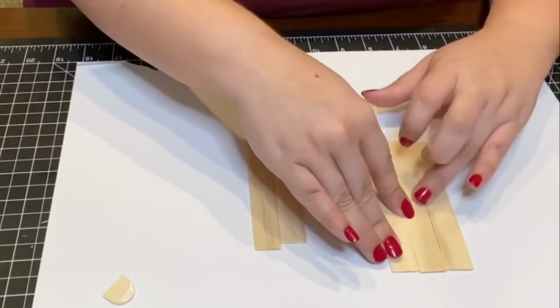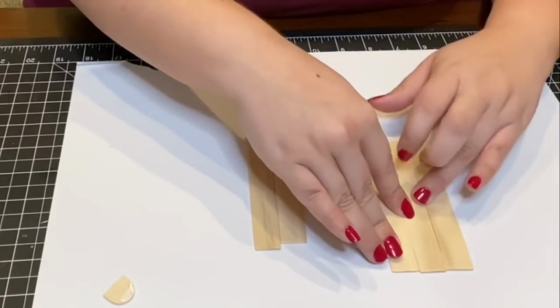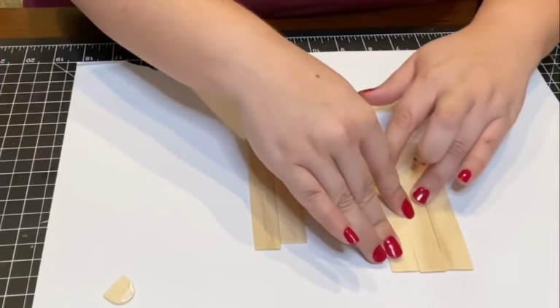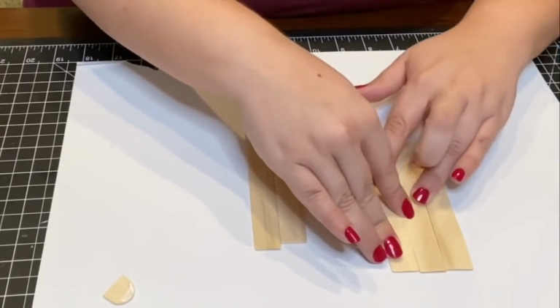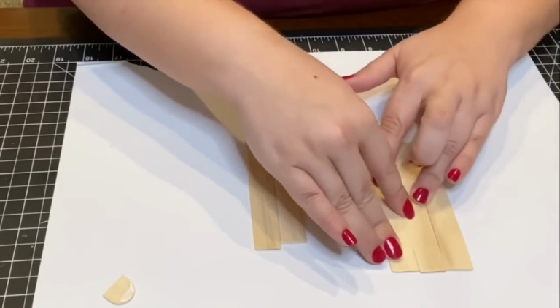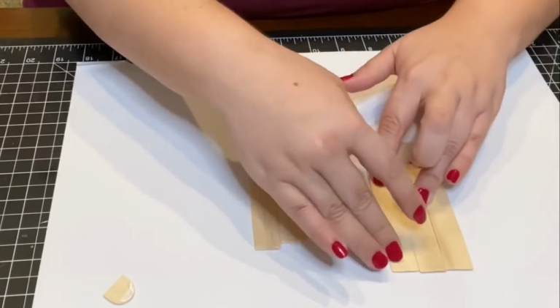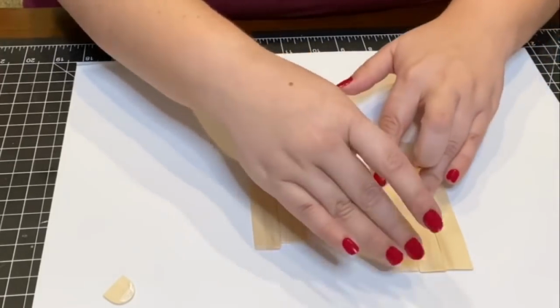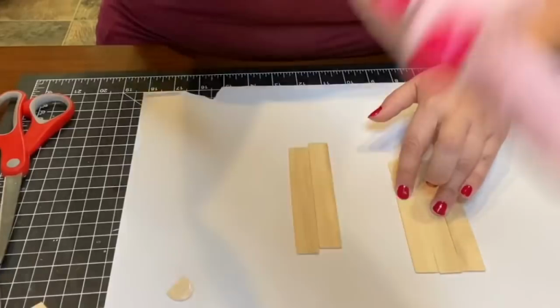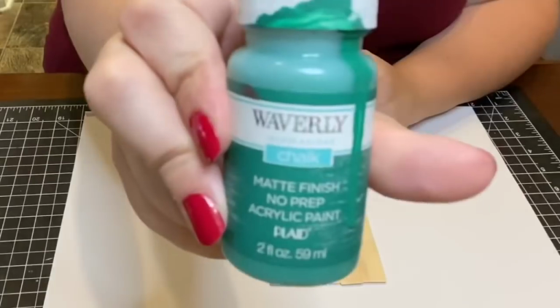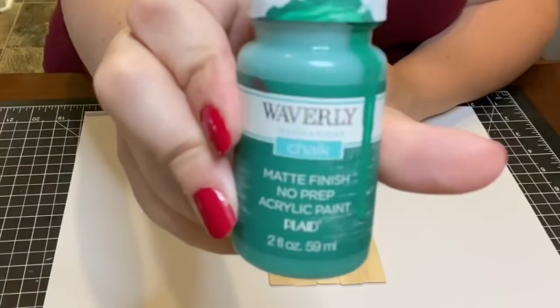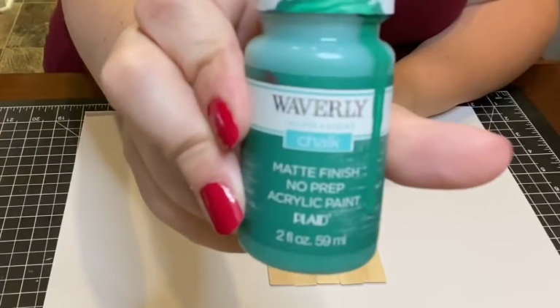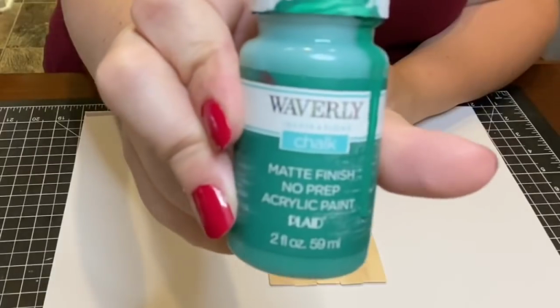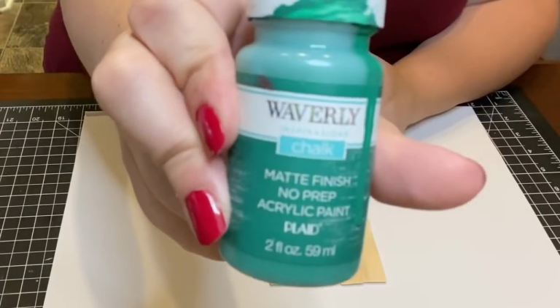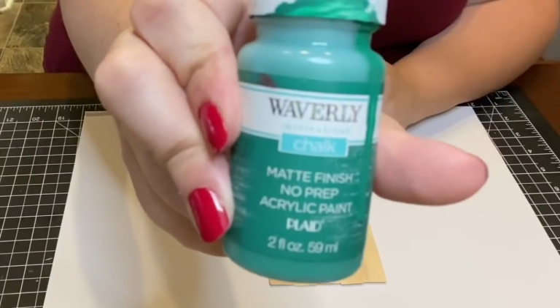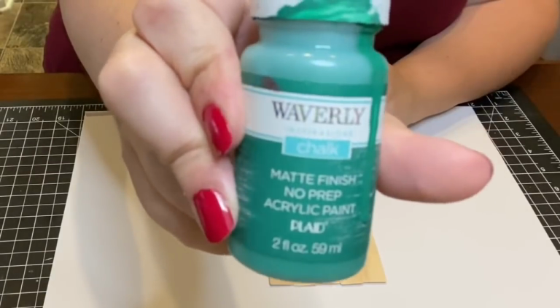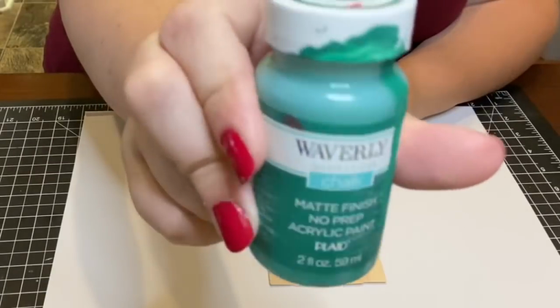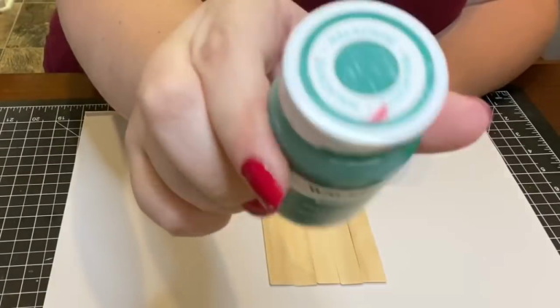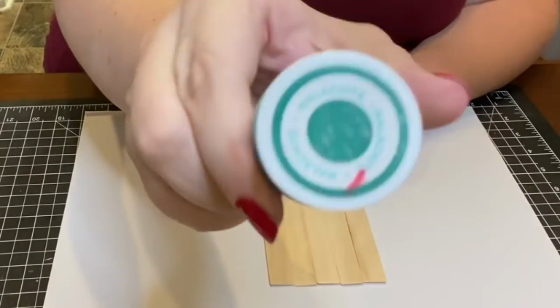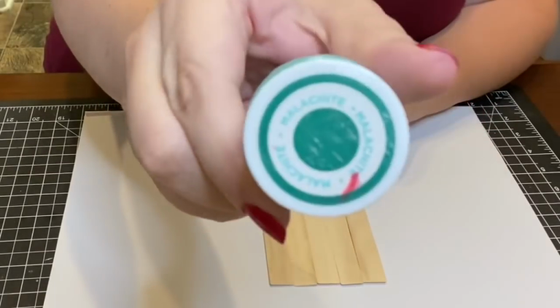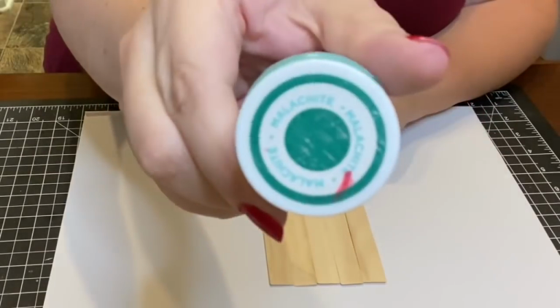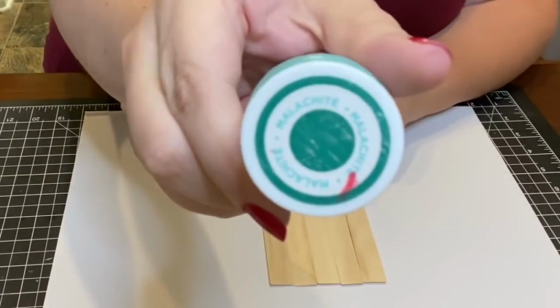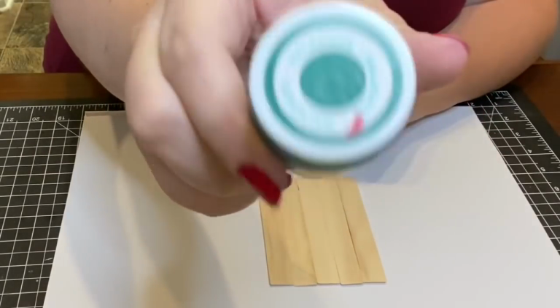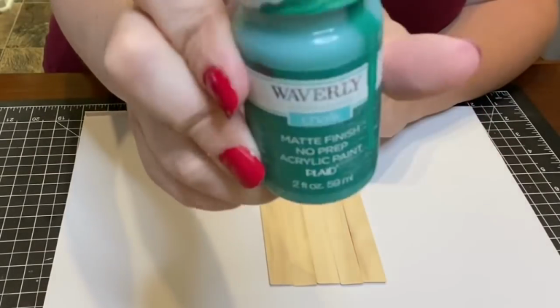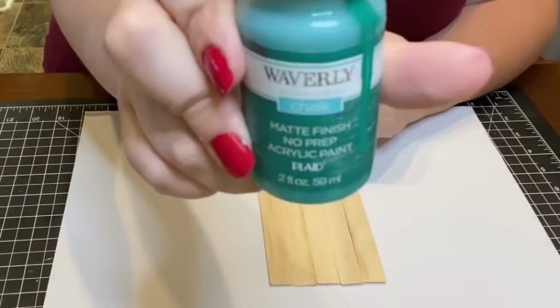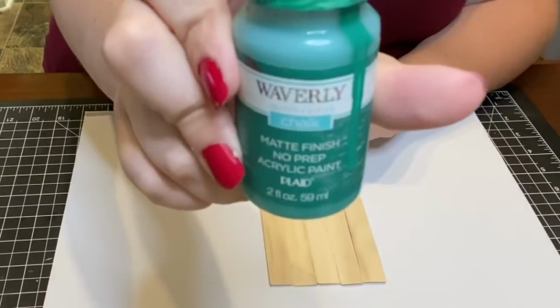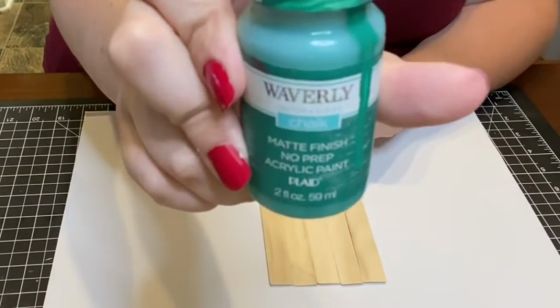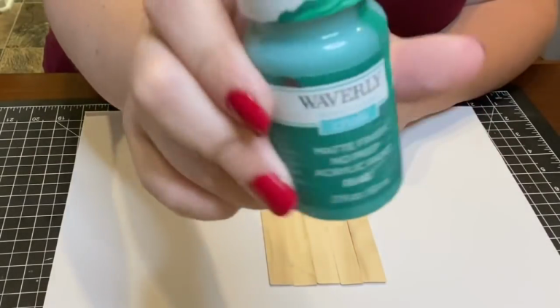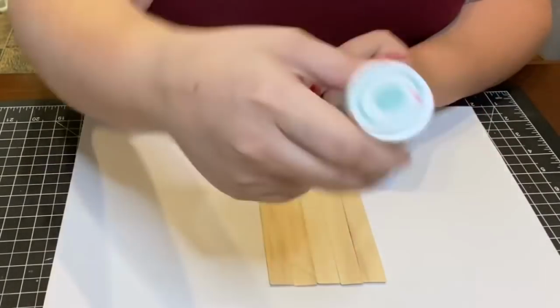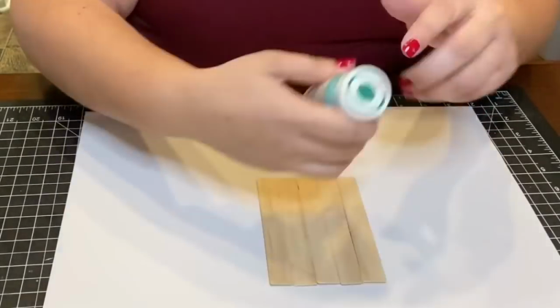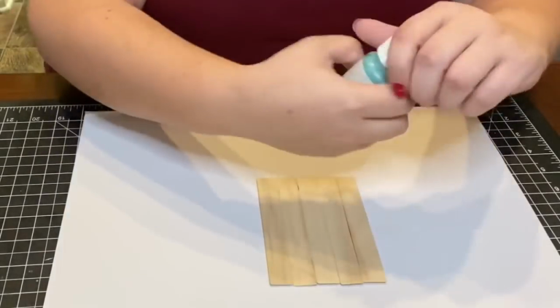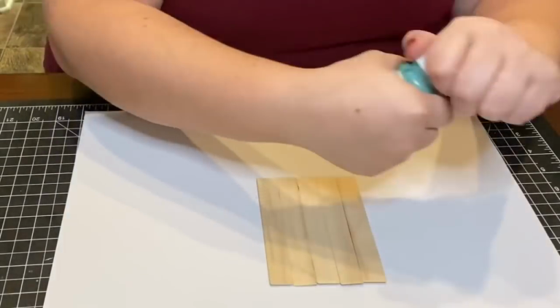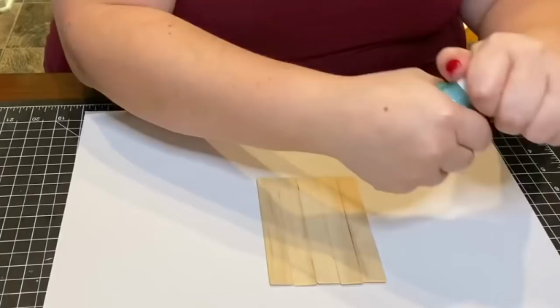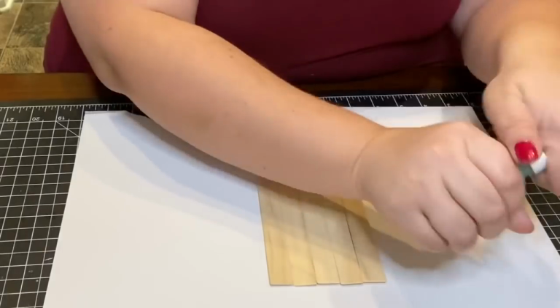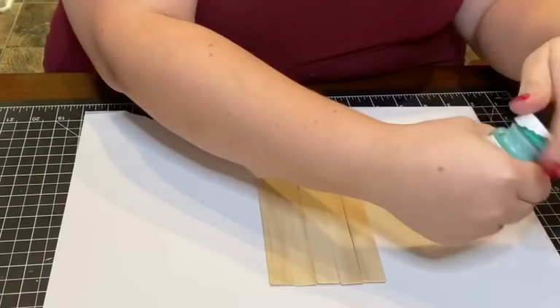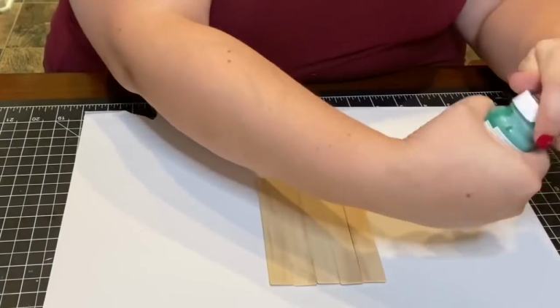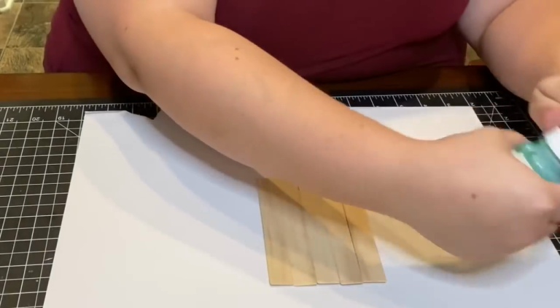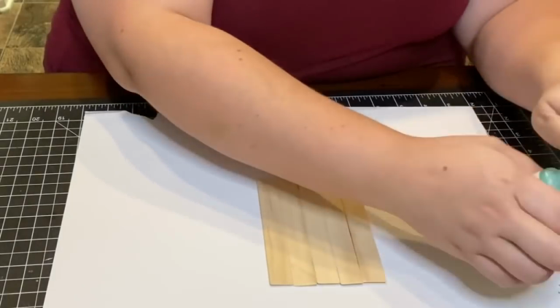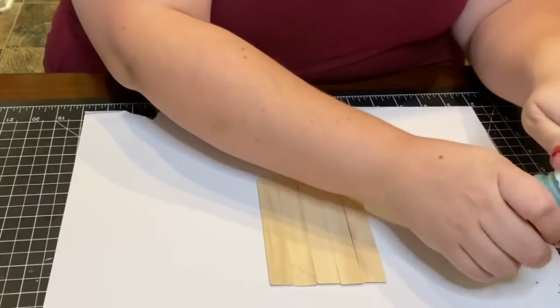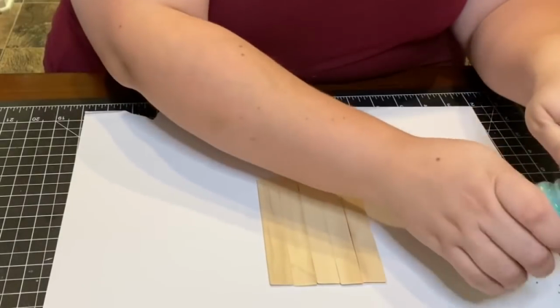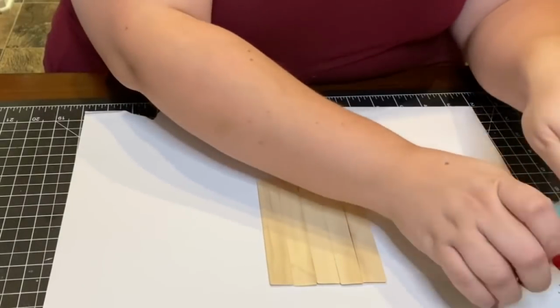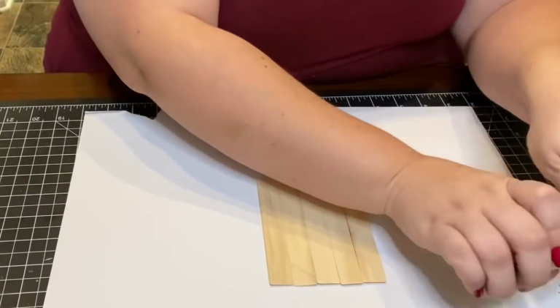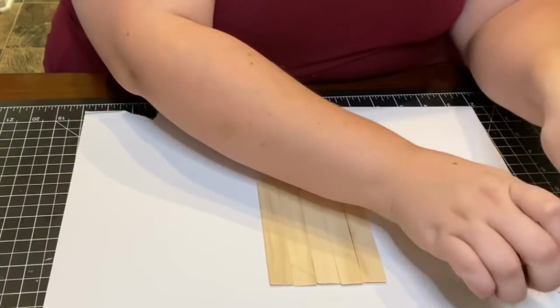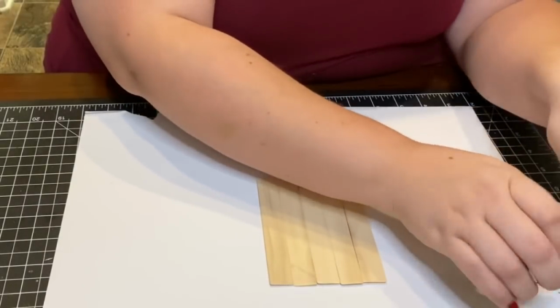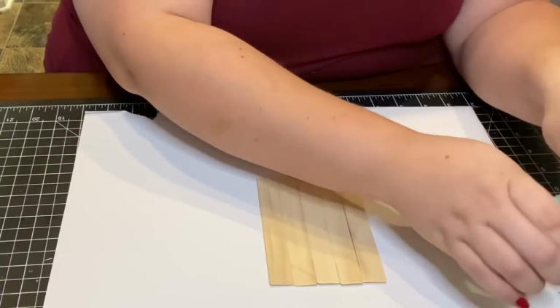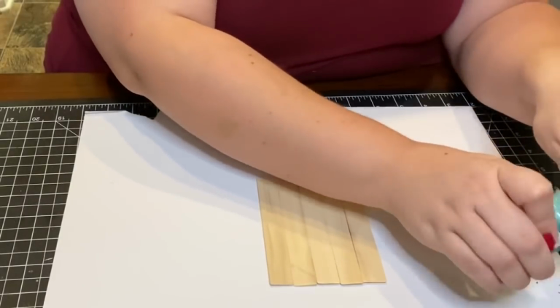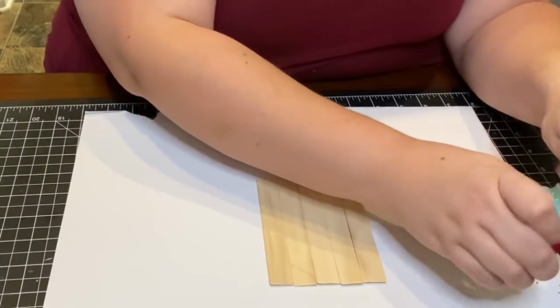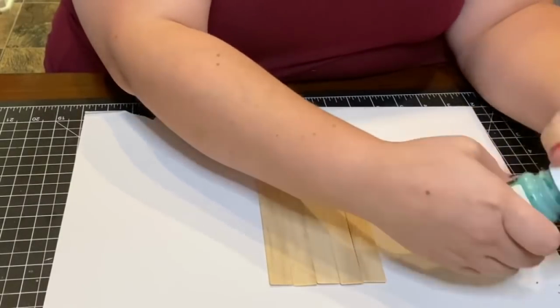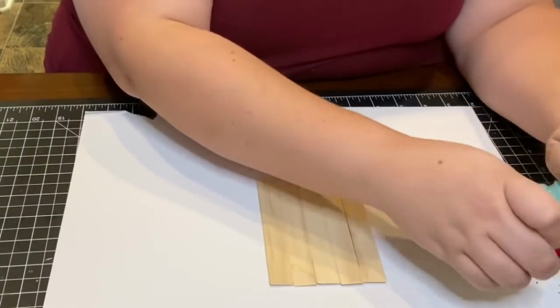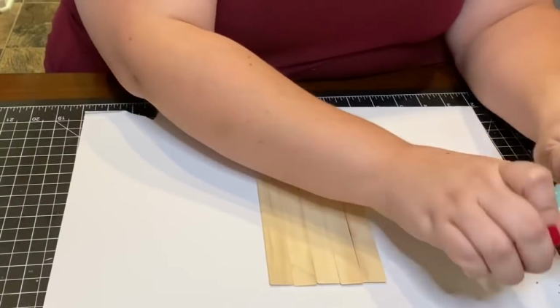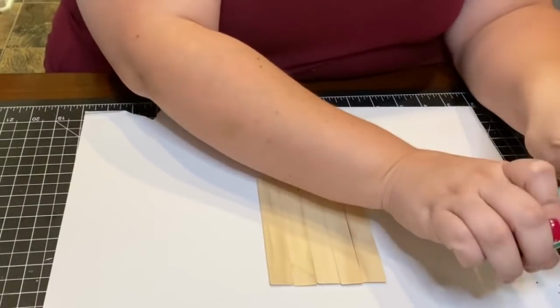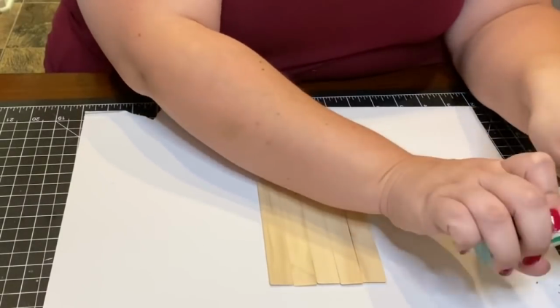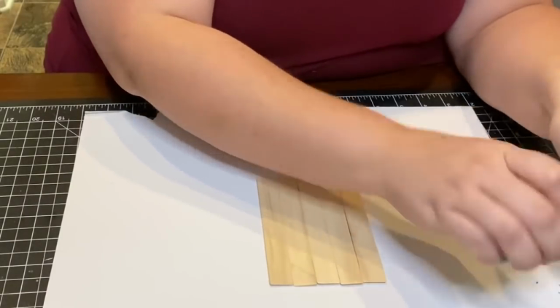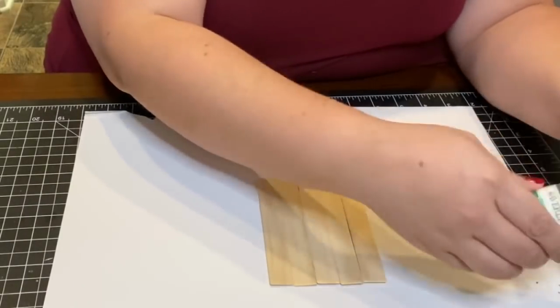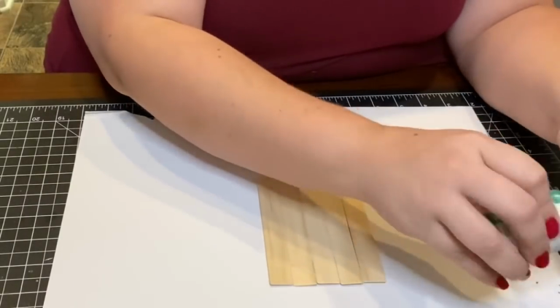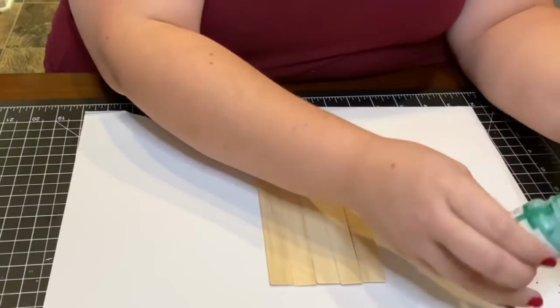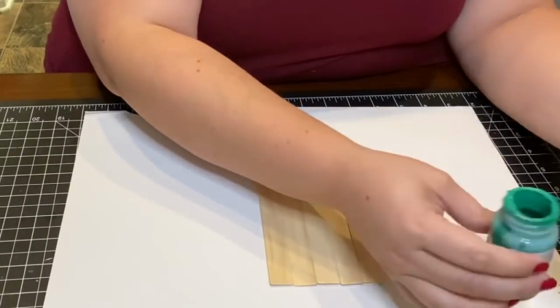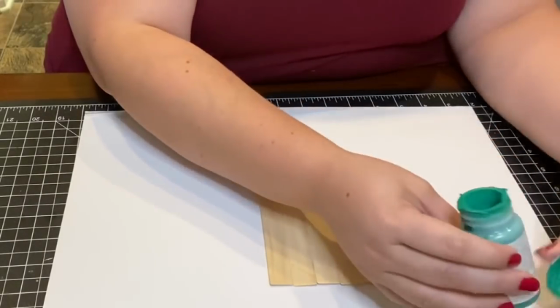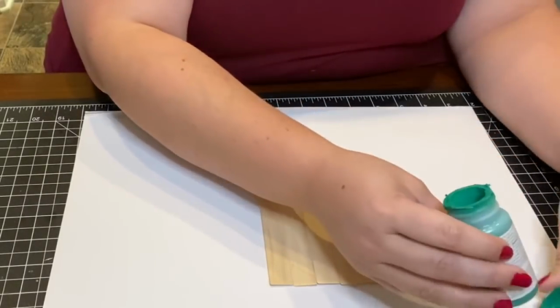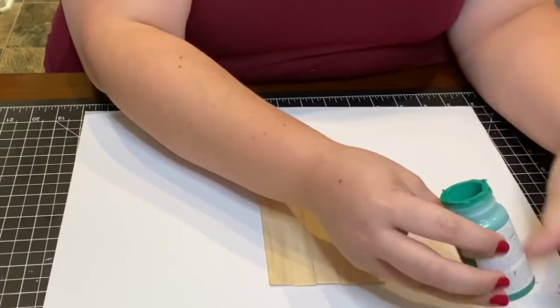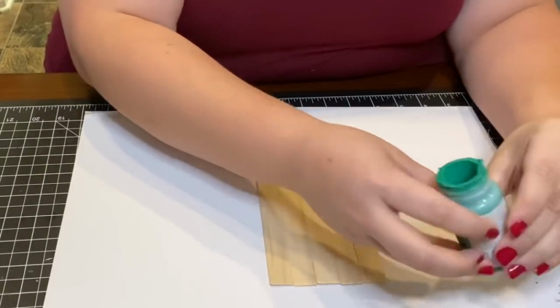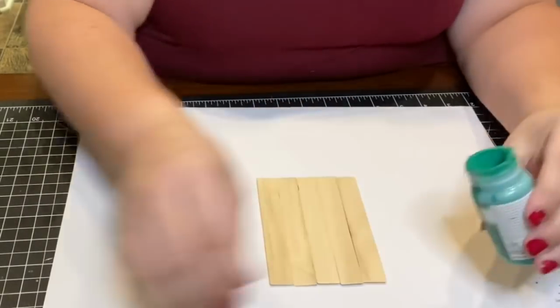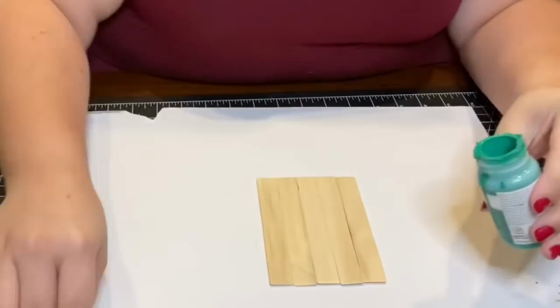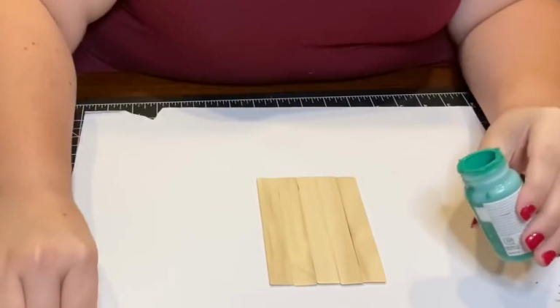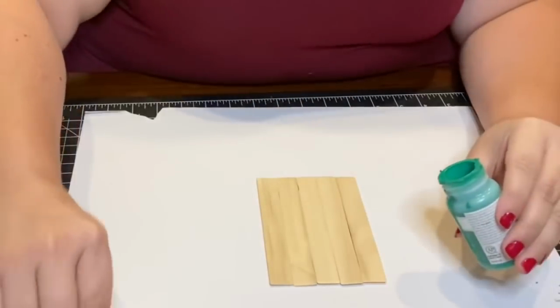Once the back of my ornament was dry, I used Waverly paint in Malachite to paint the entire back piece.